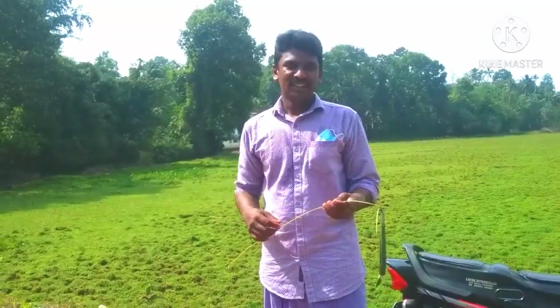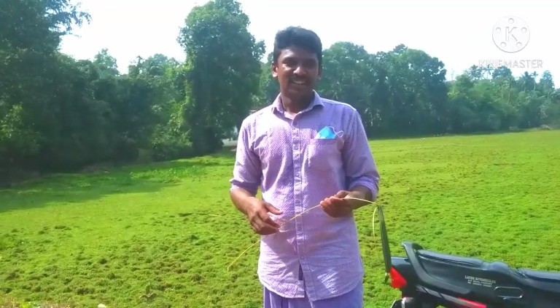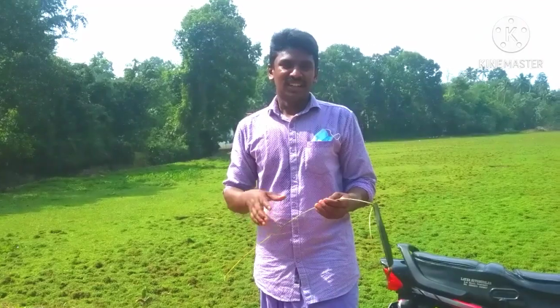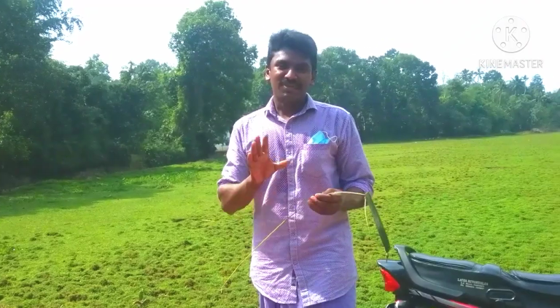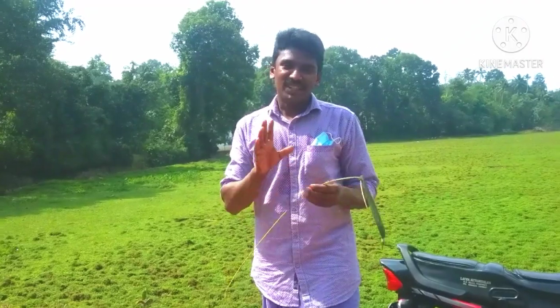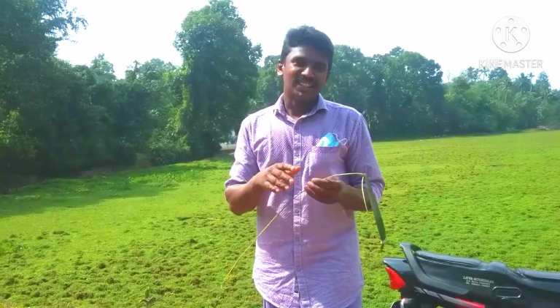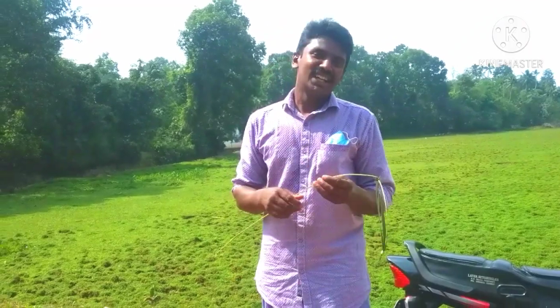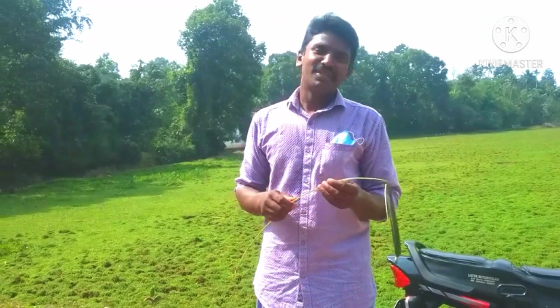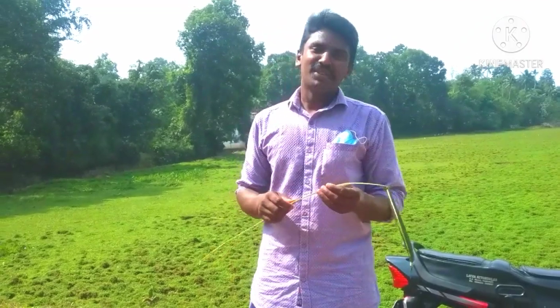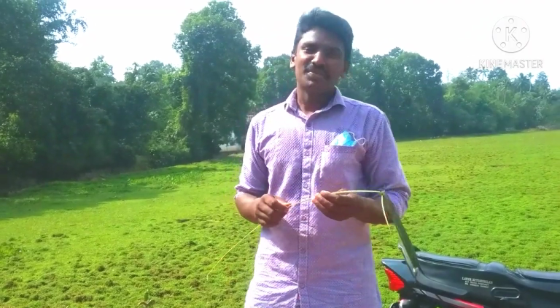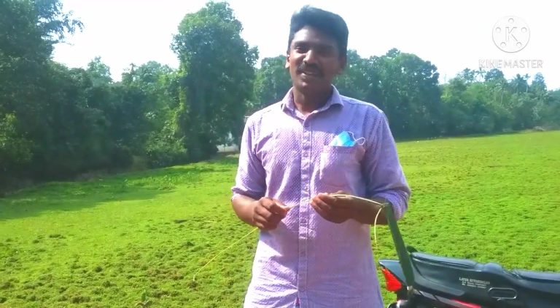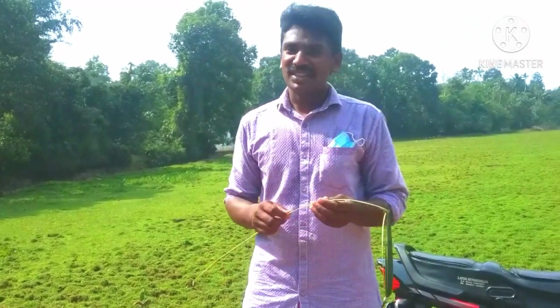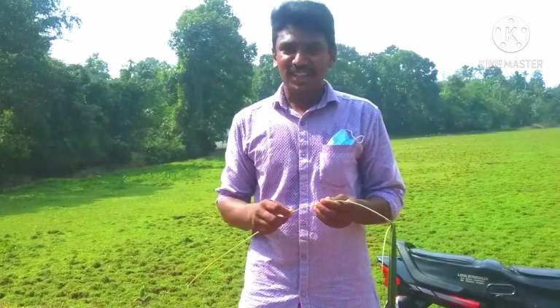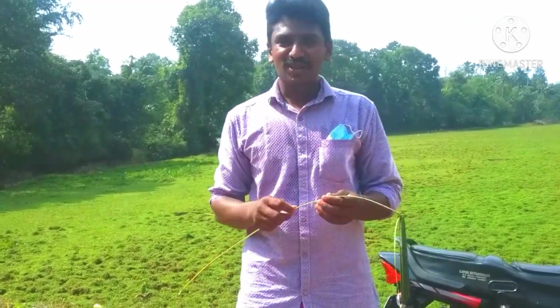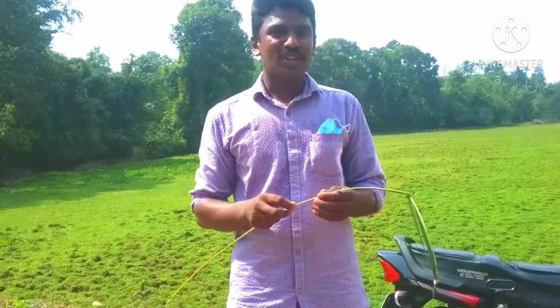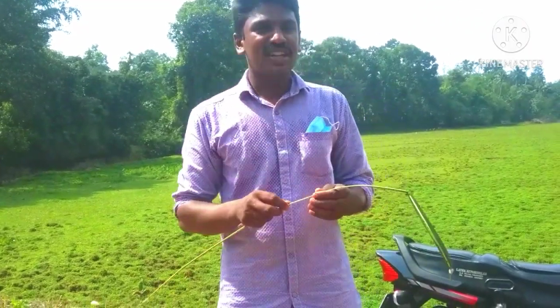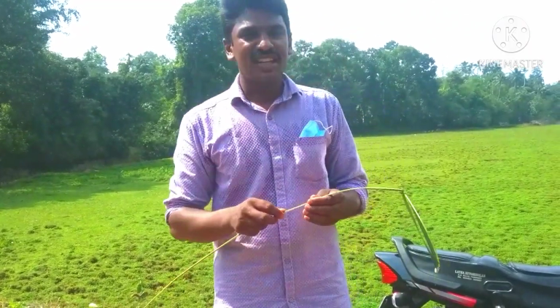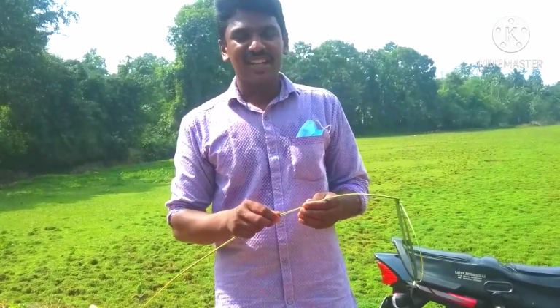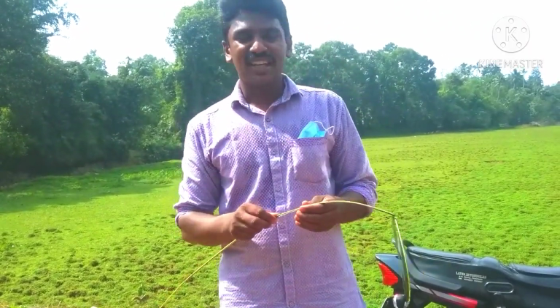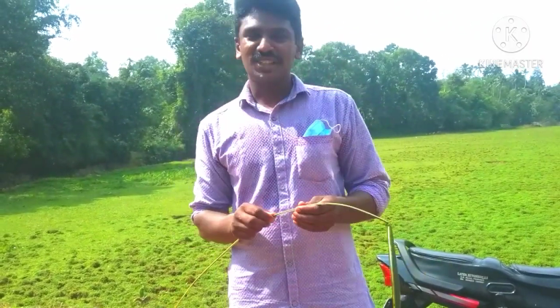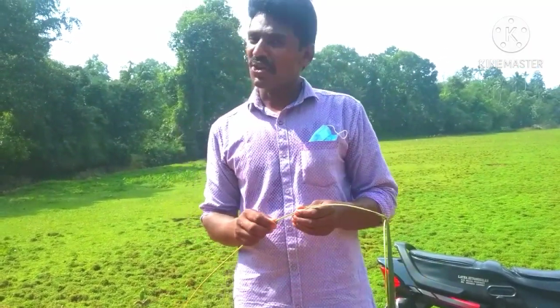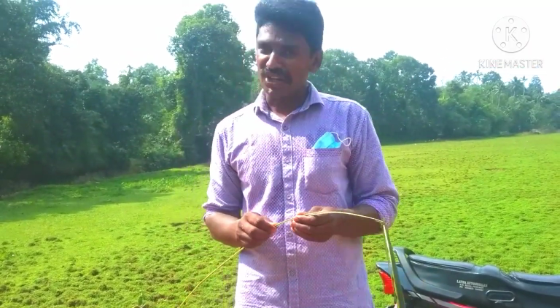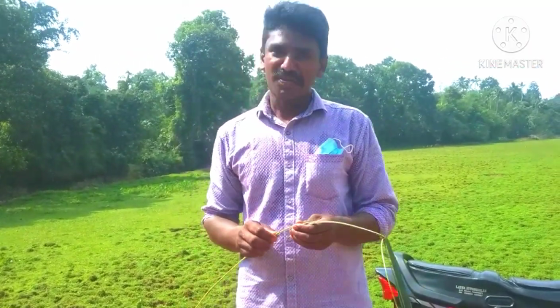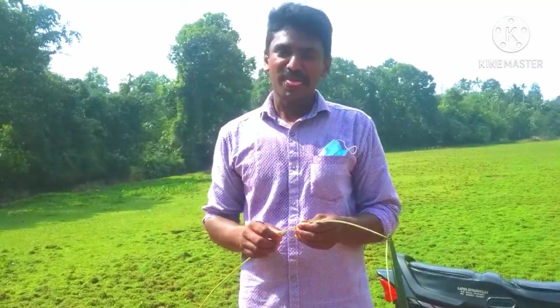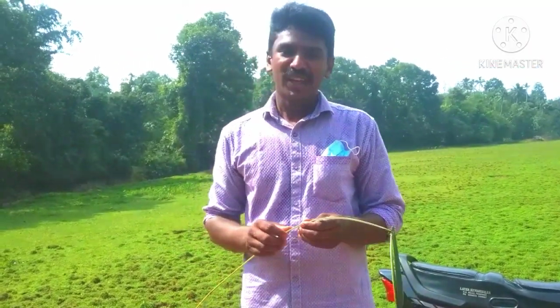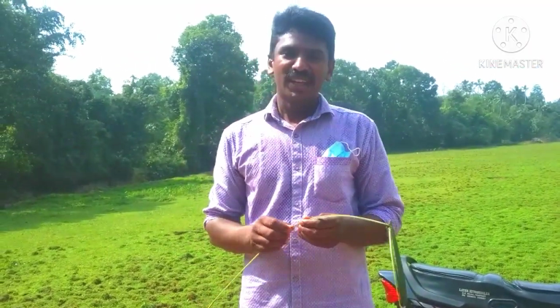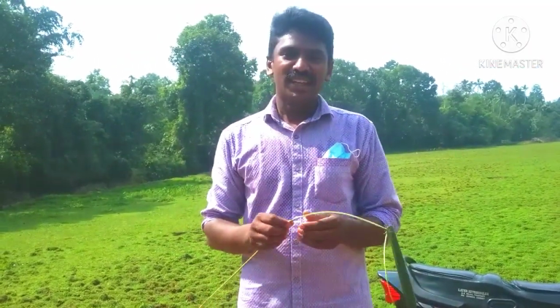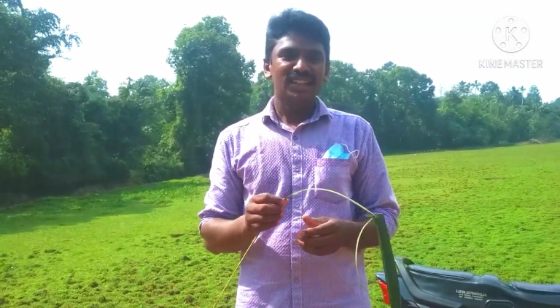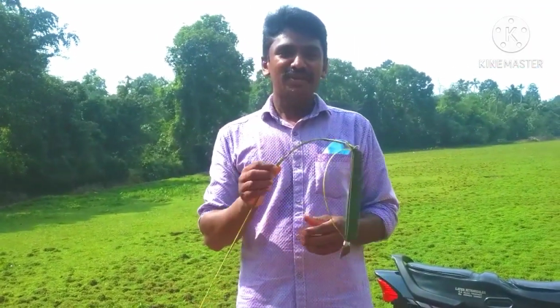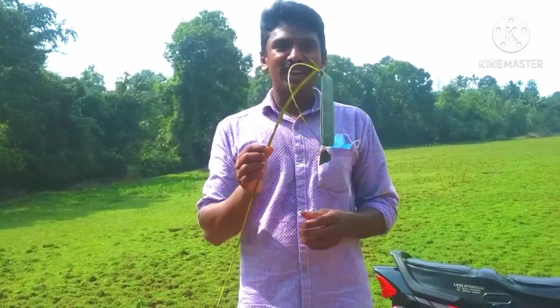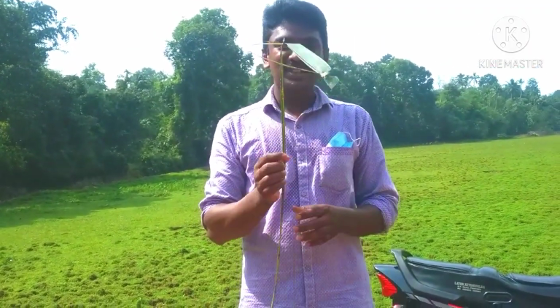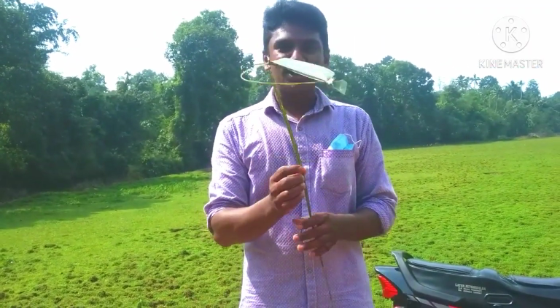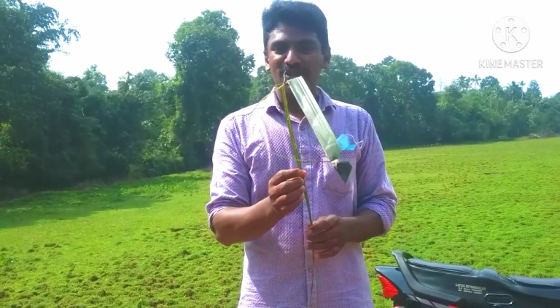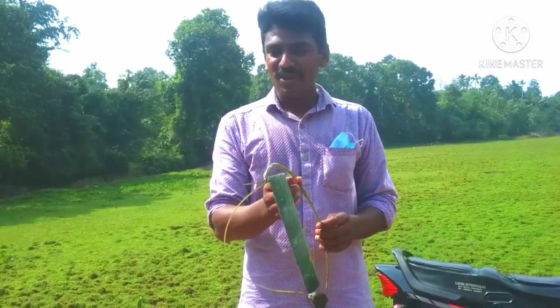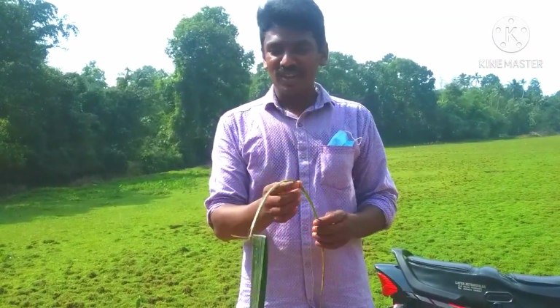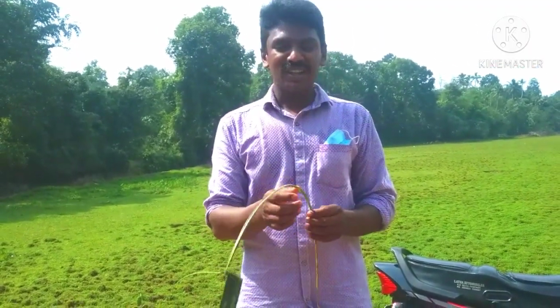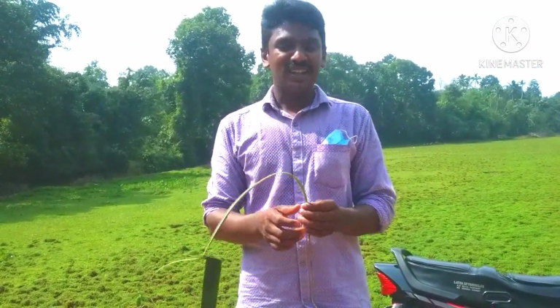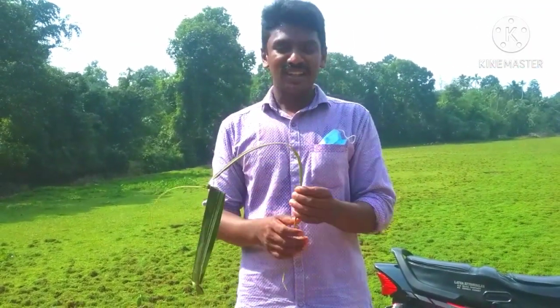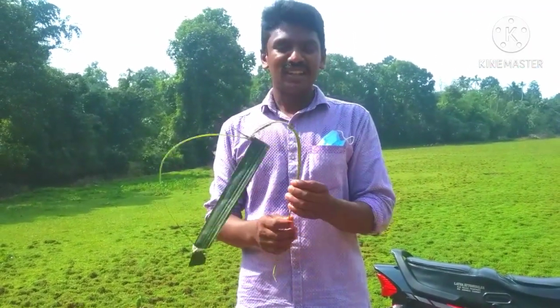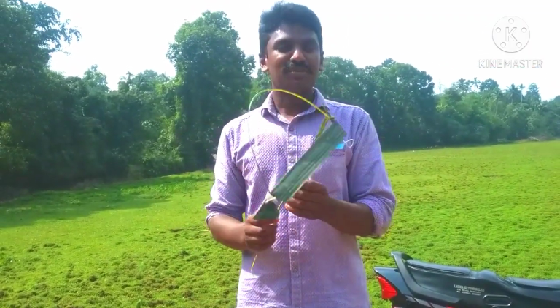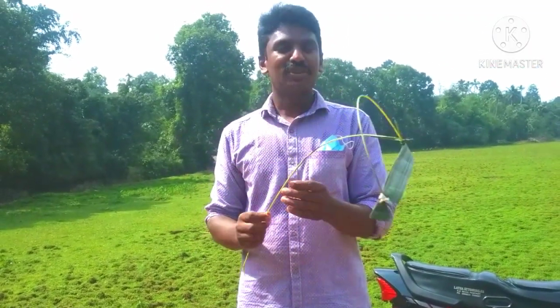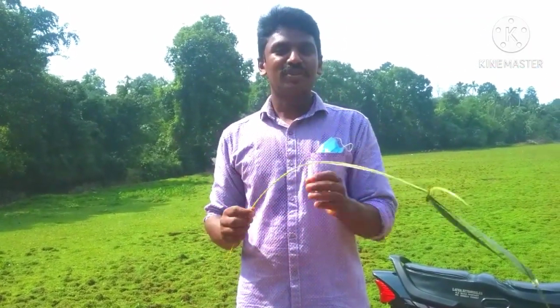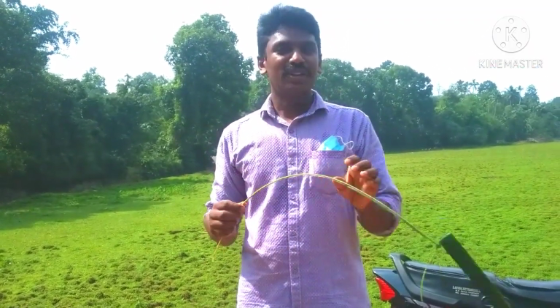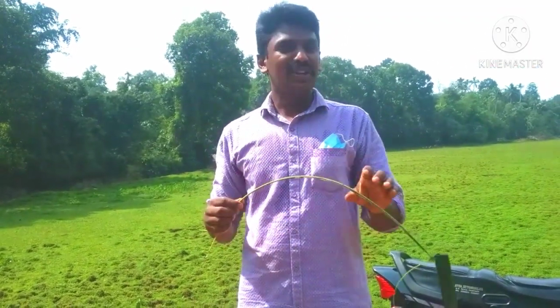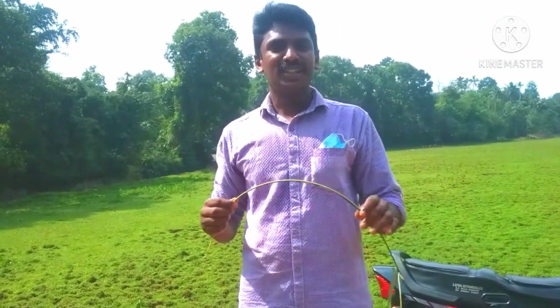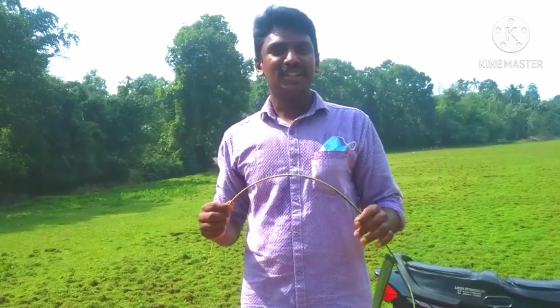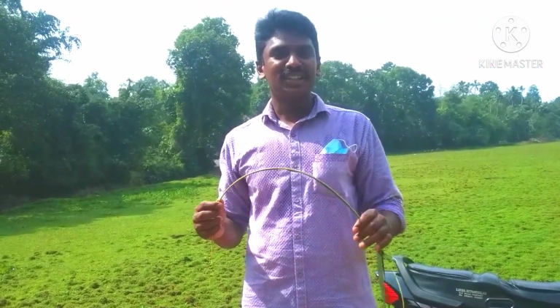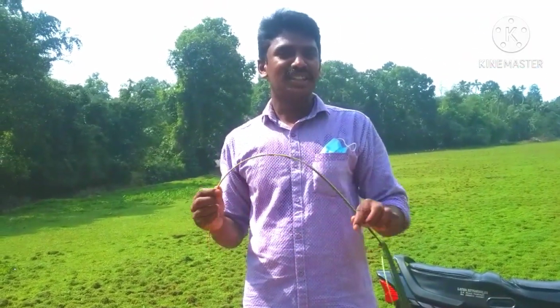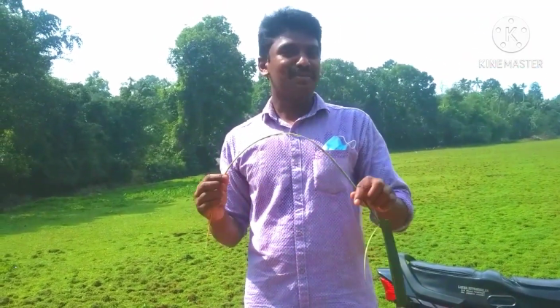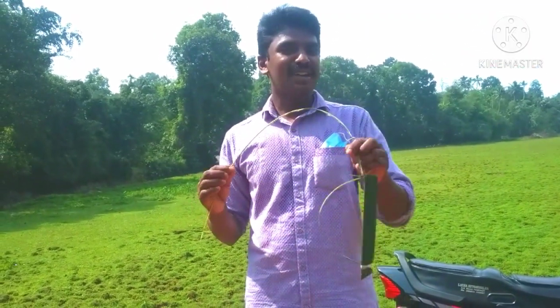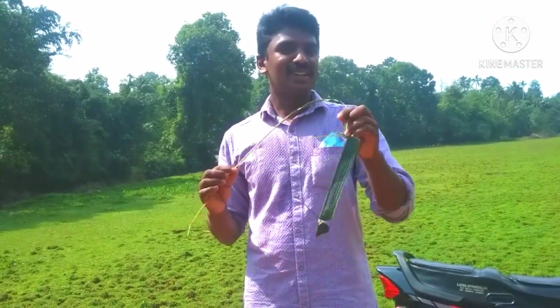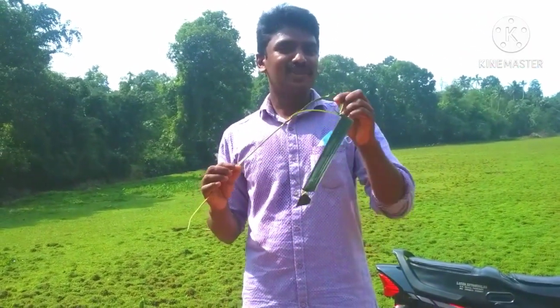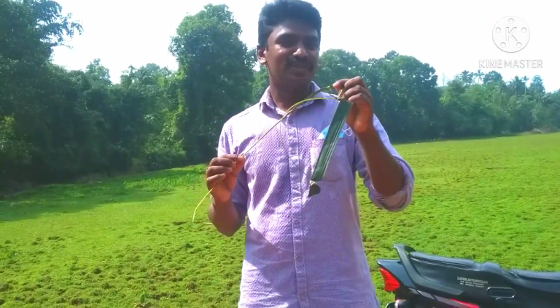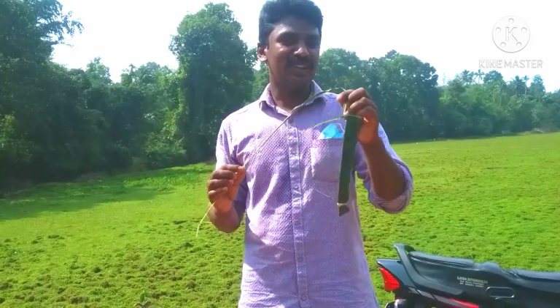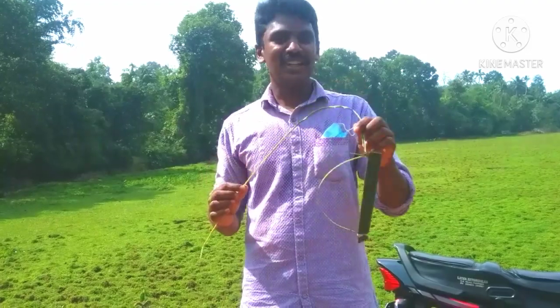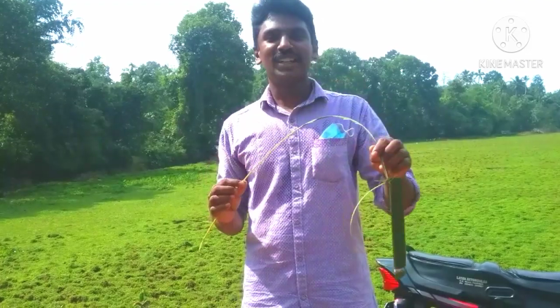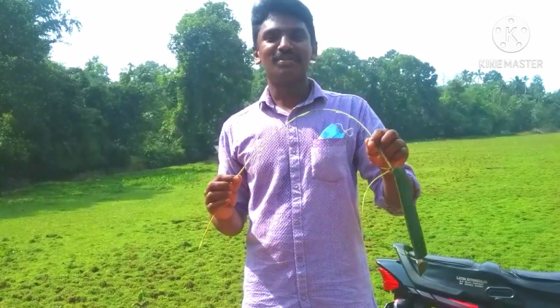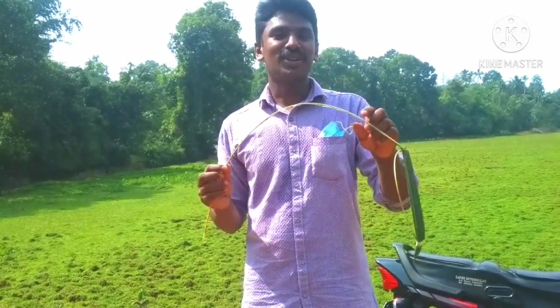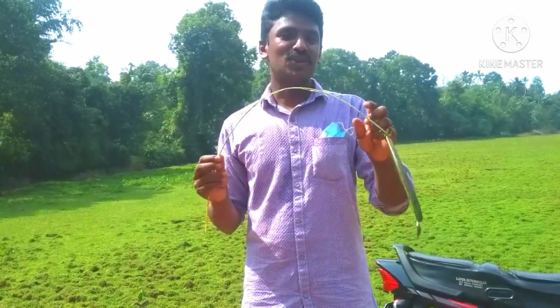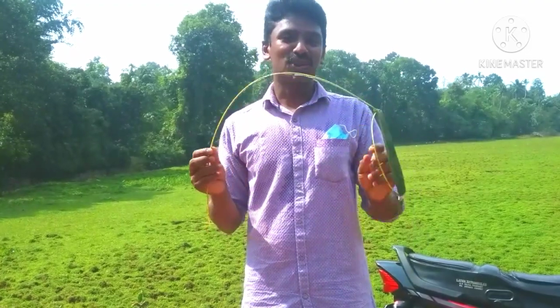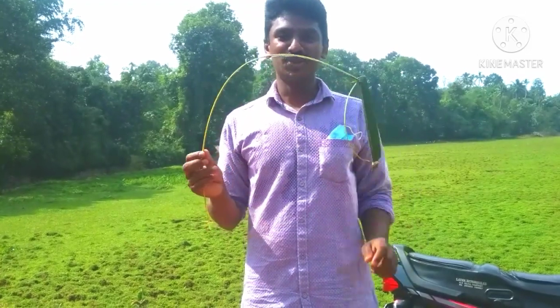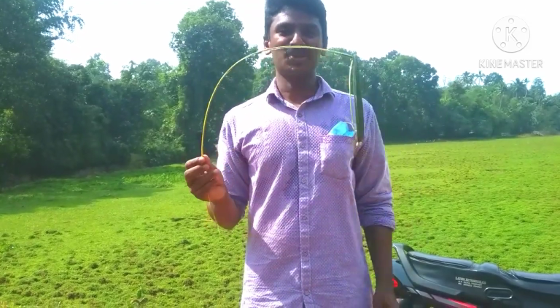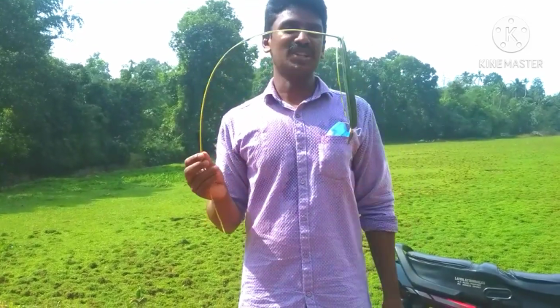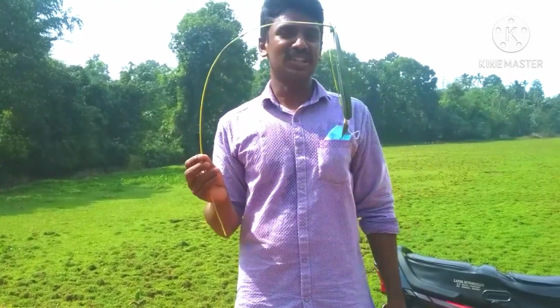Hello friends, welcome to Ferns and Coconut Reel. In this video, we are doing a video about our farm.